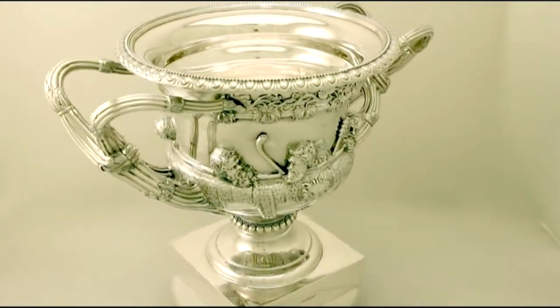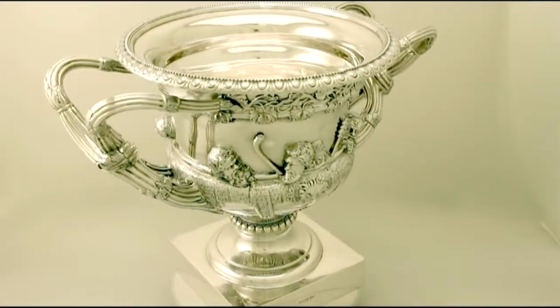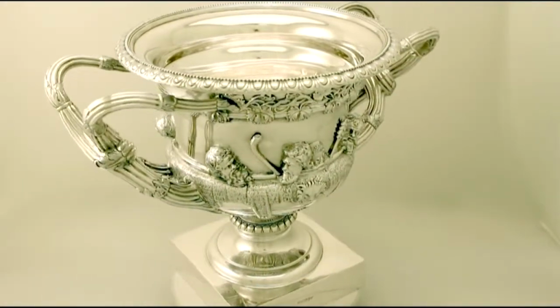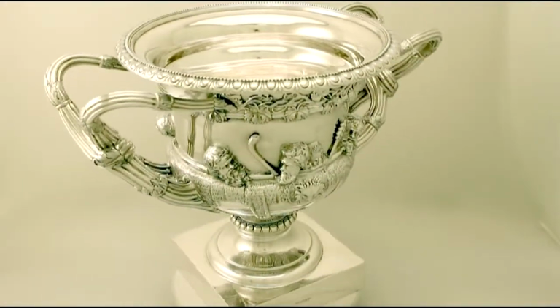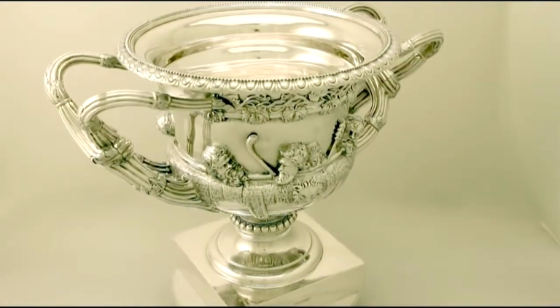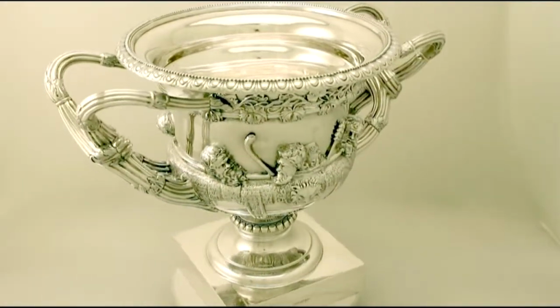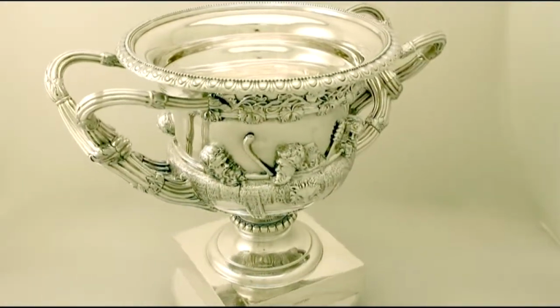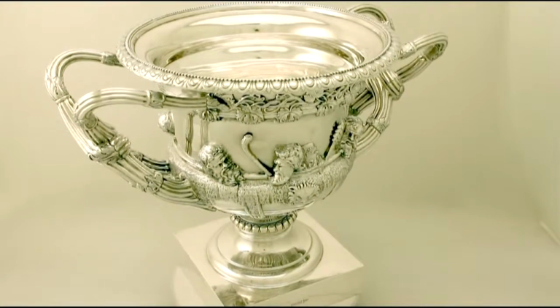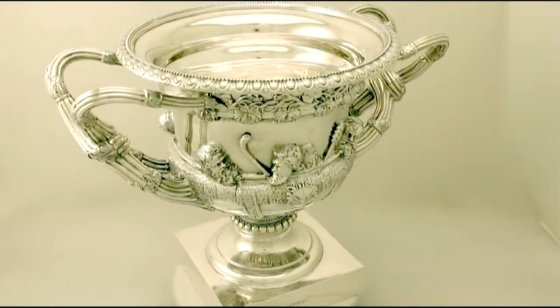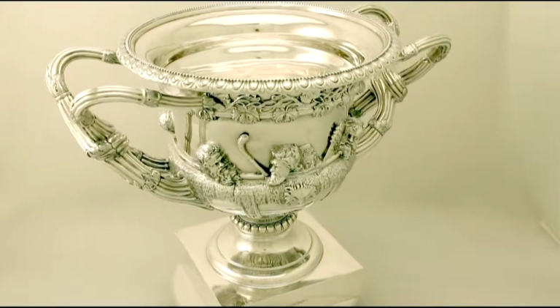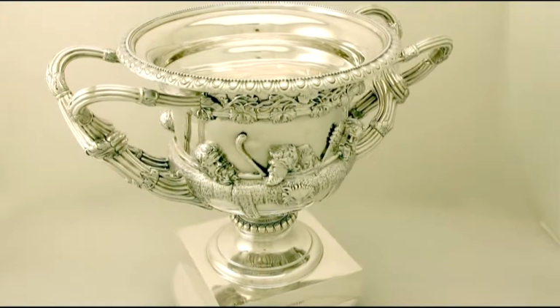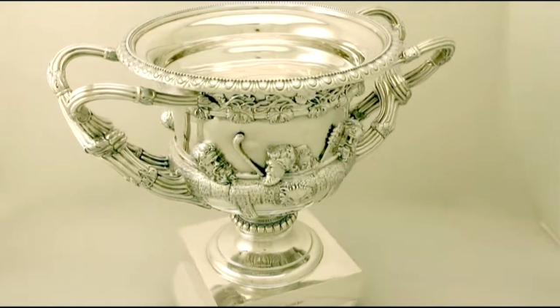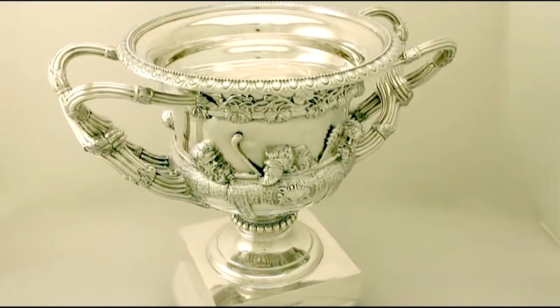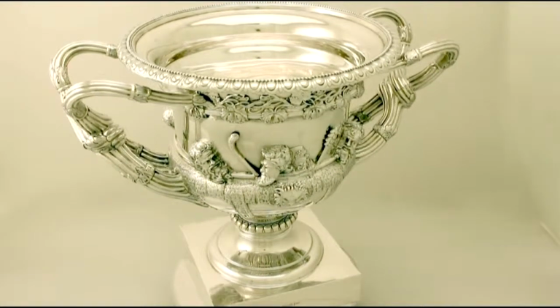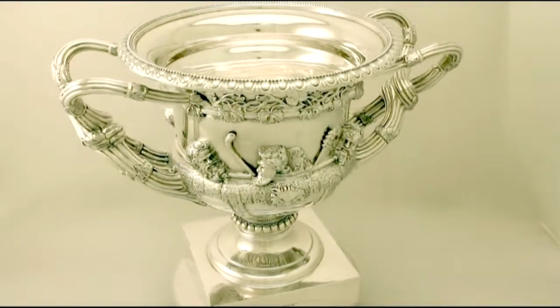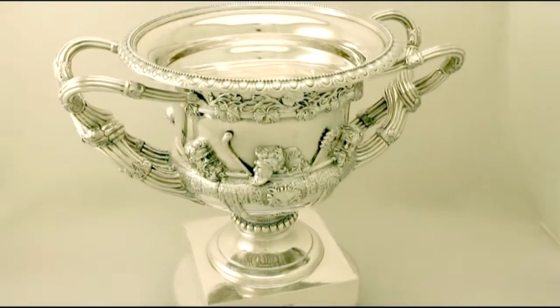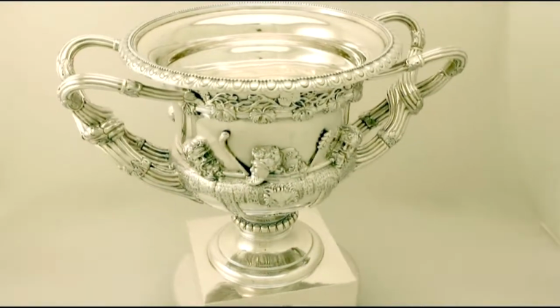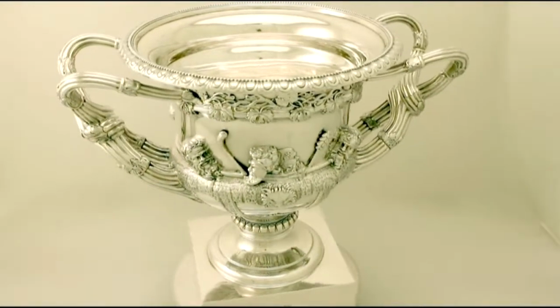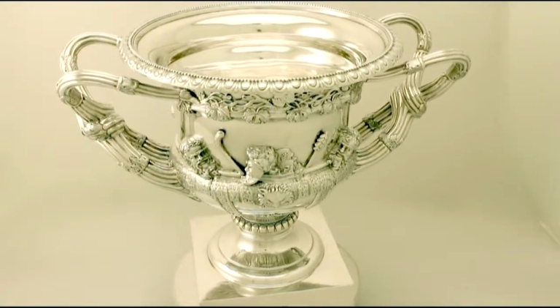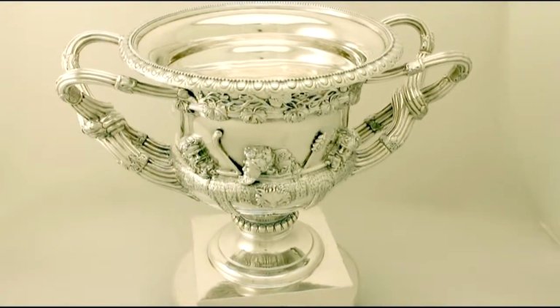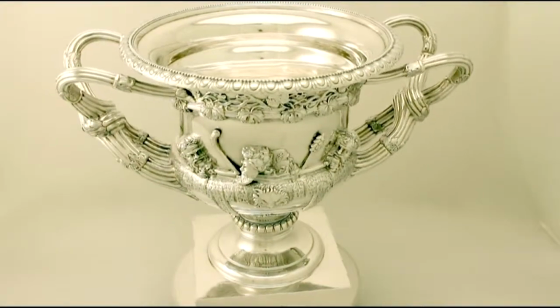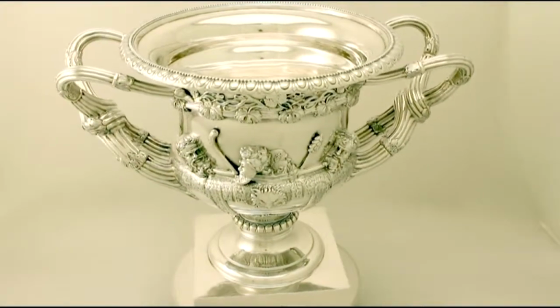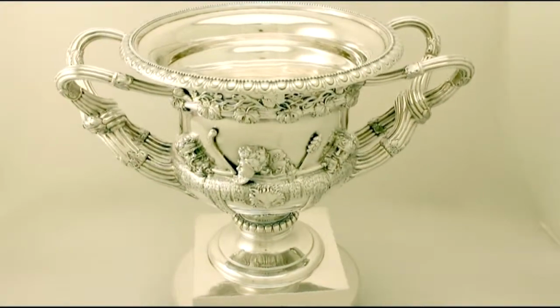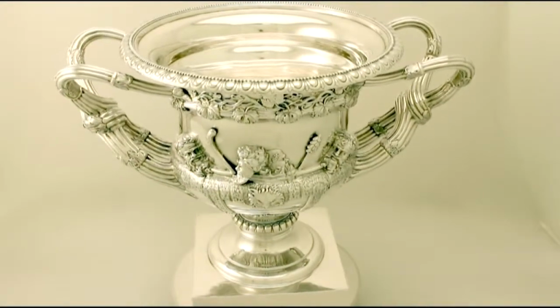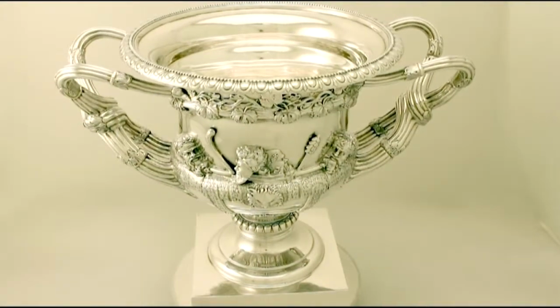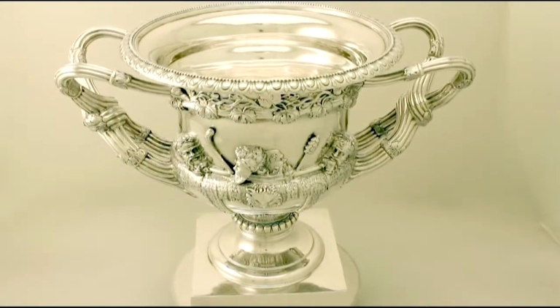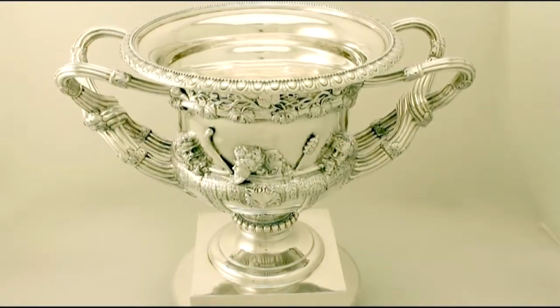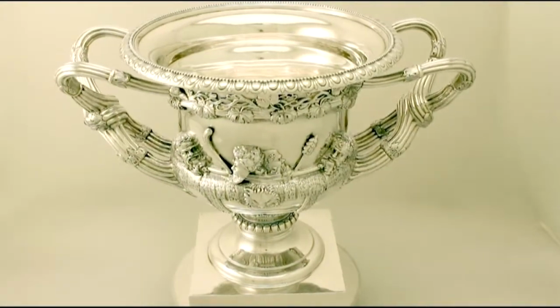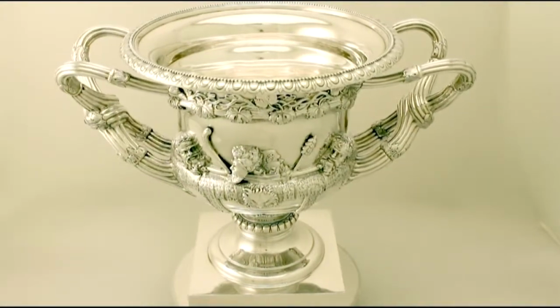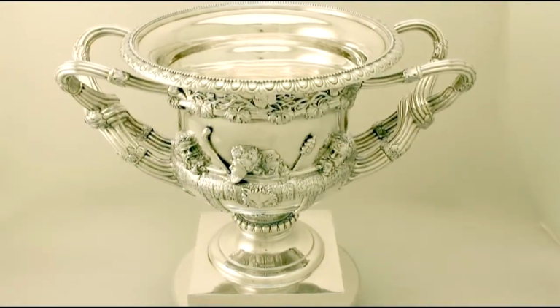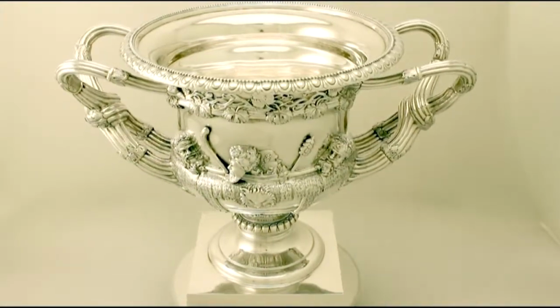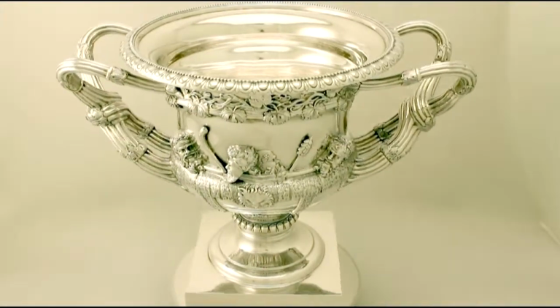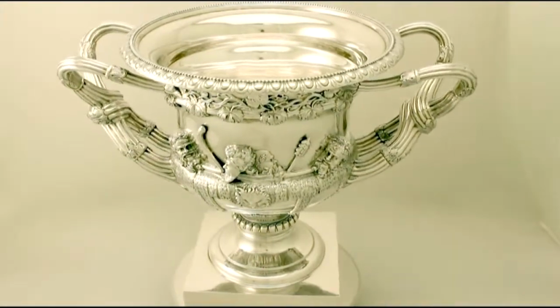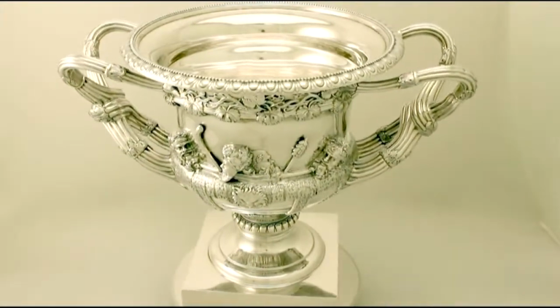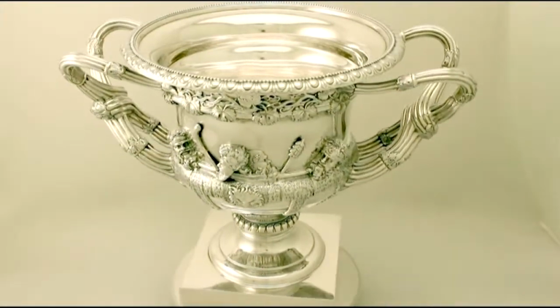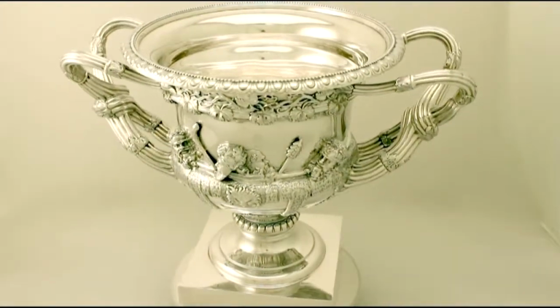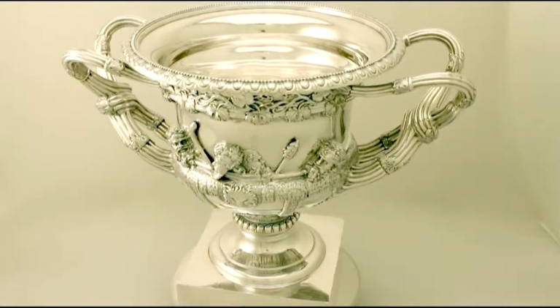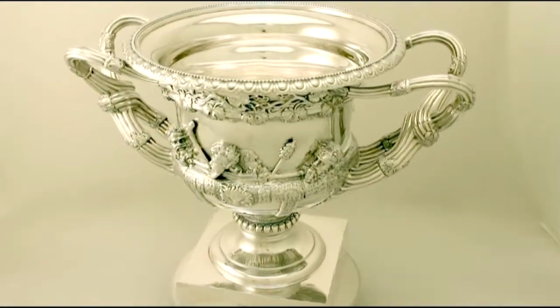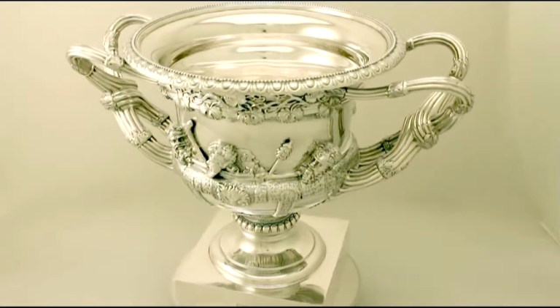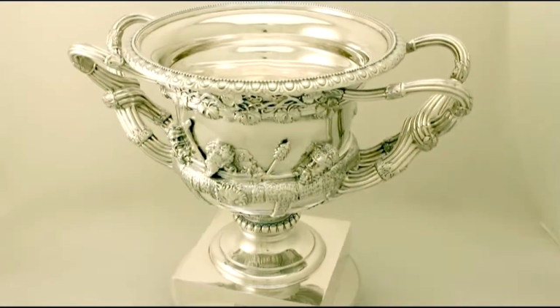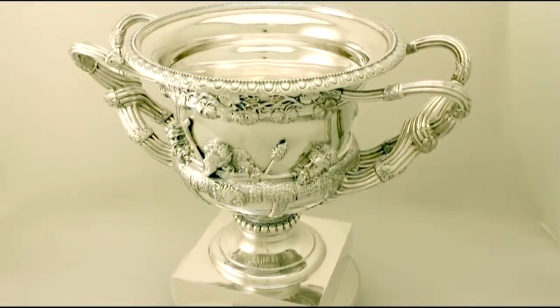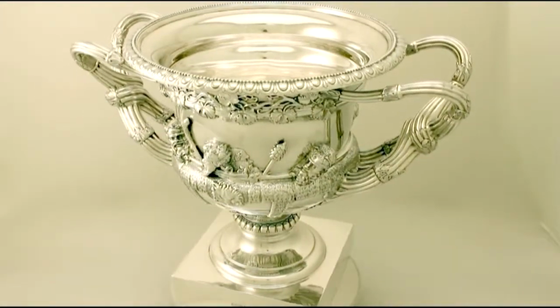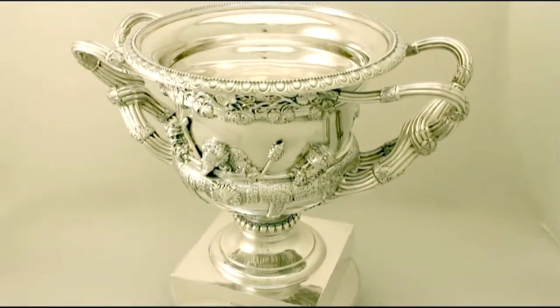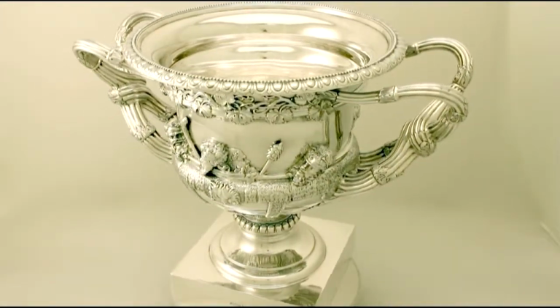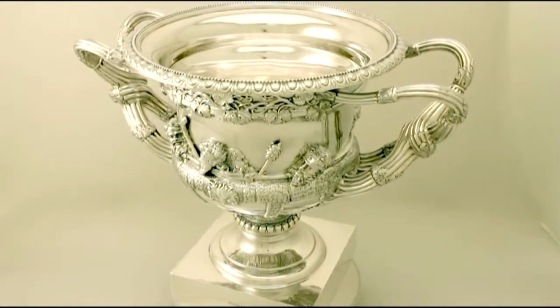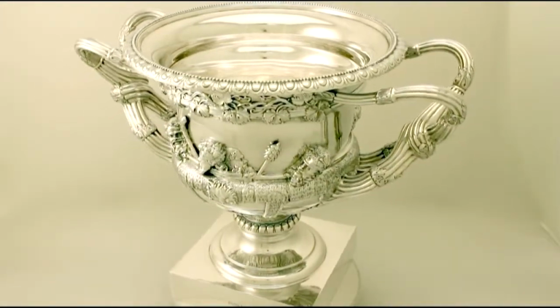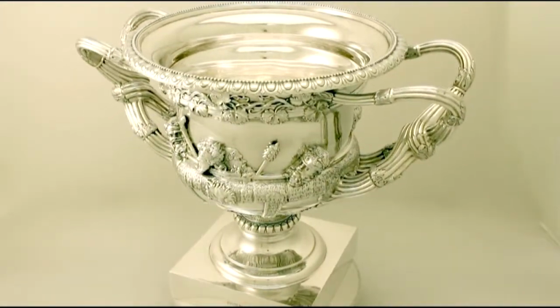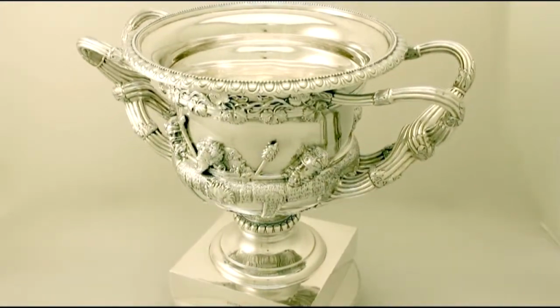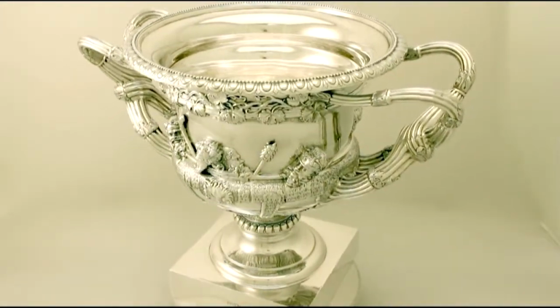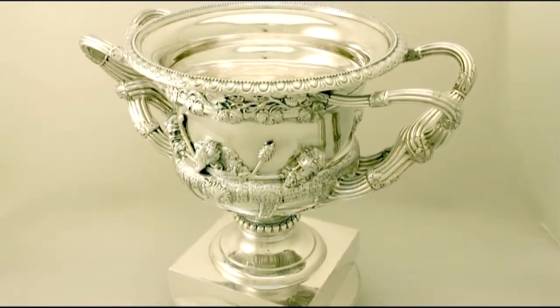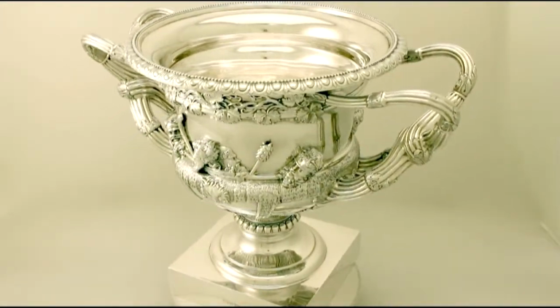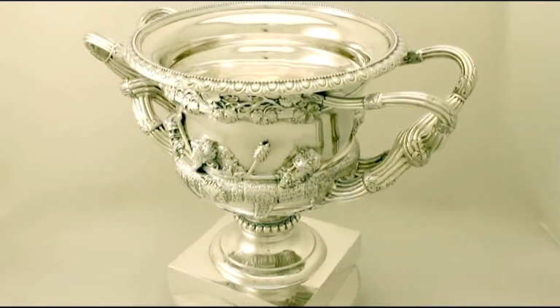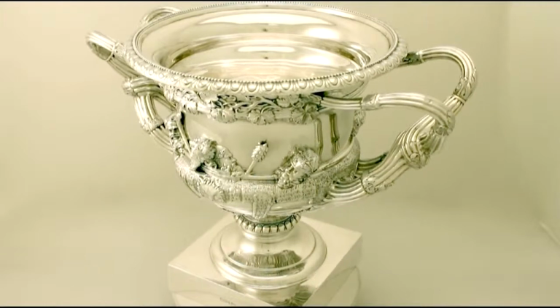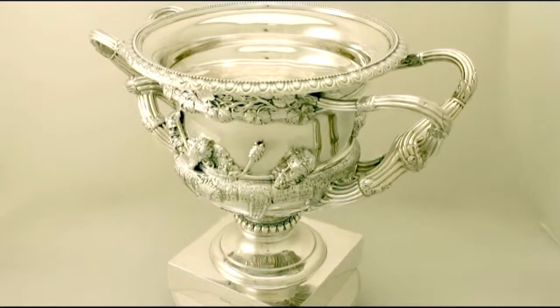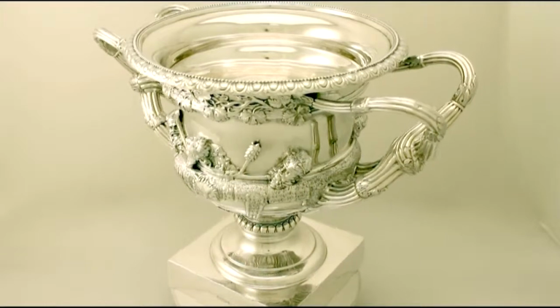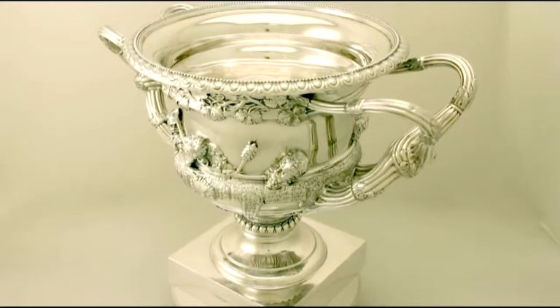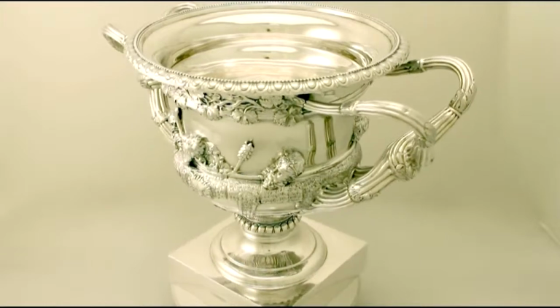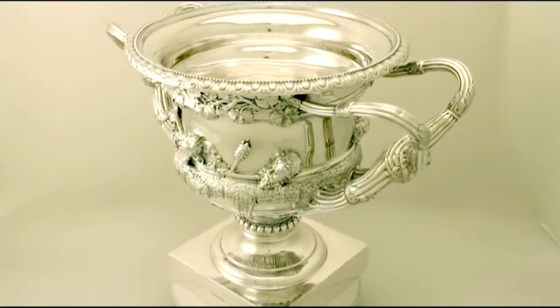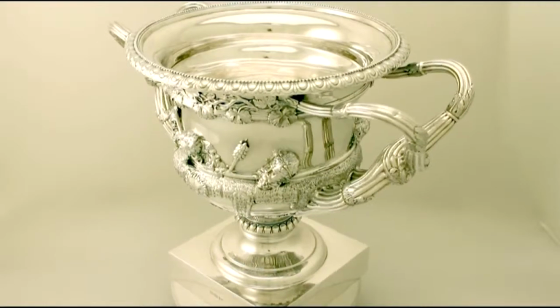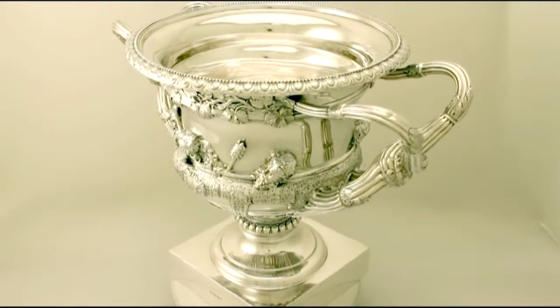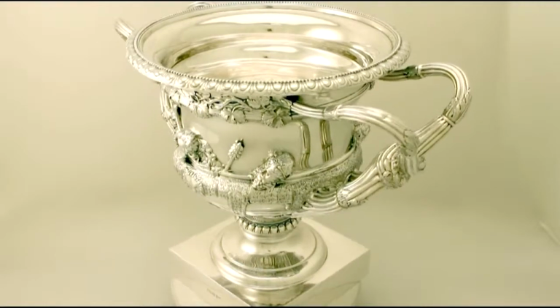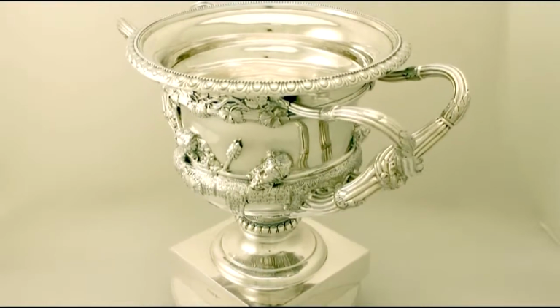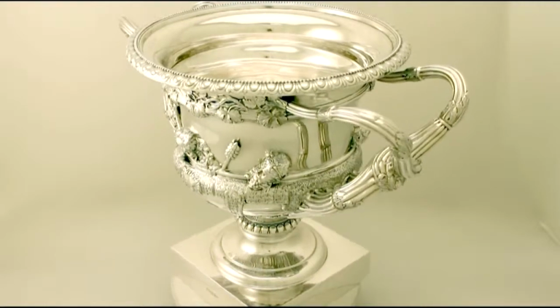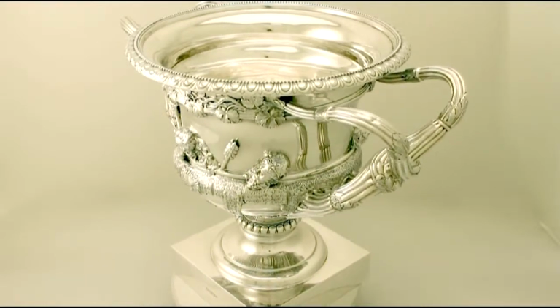It has a campagna shaped form, onto a circuit of pedestal spreading foot and plain square base.